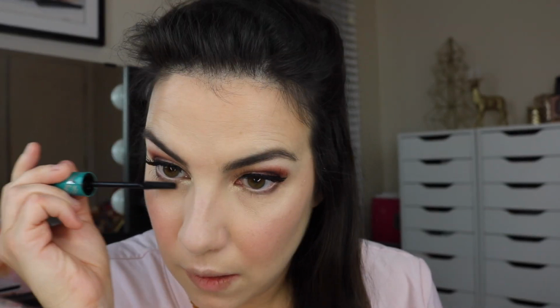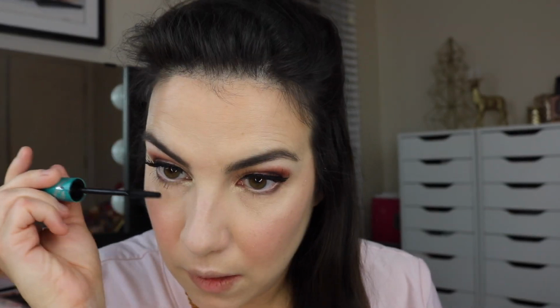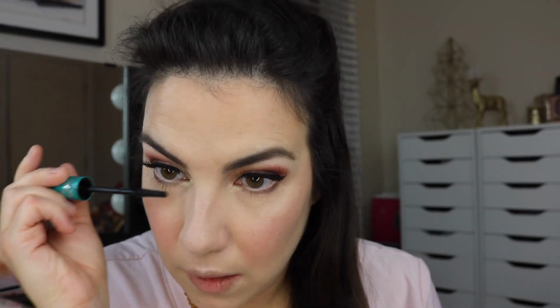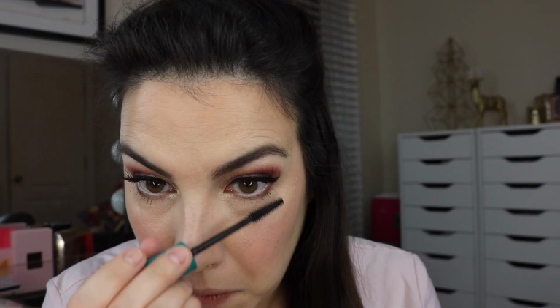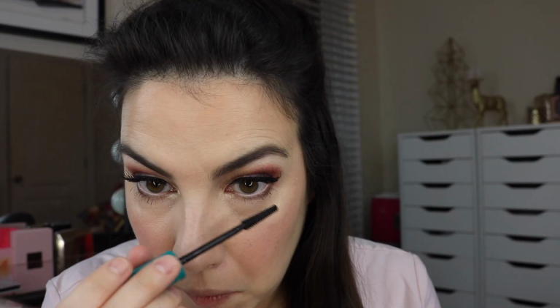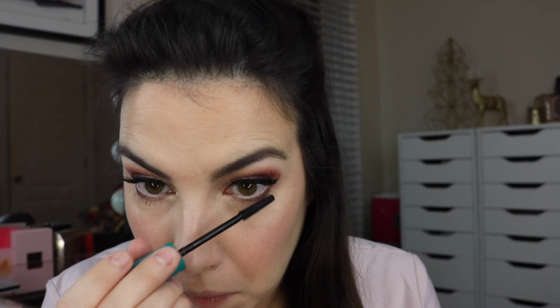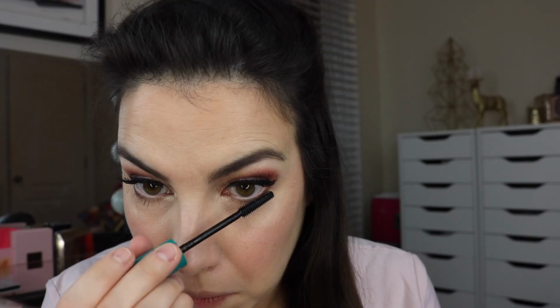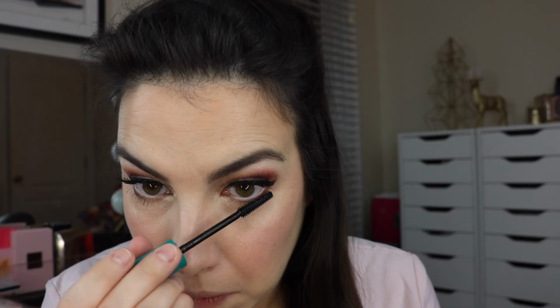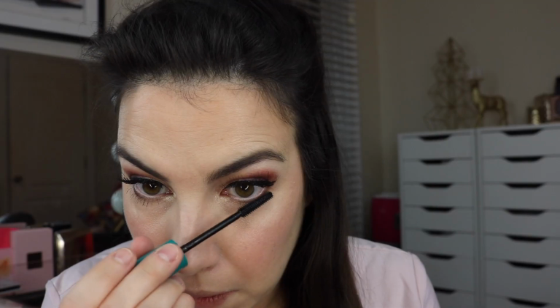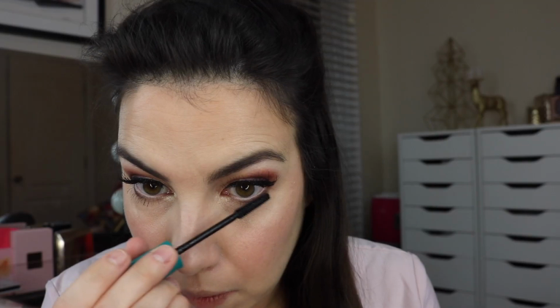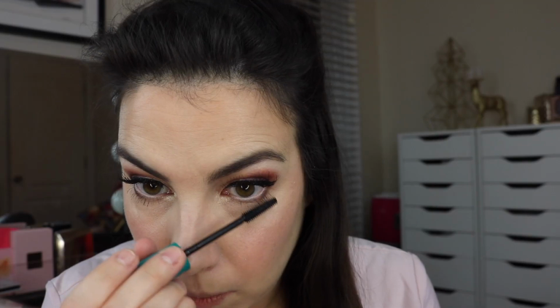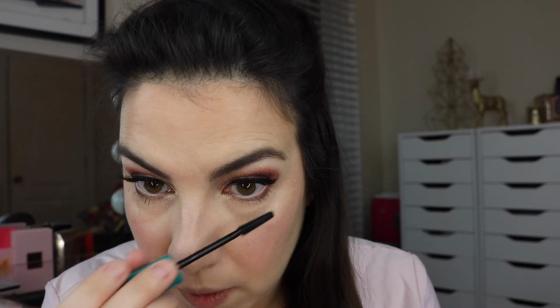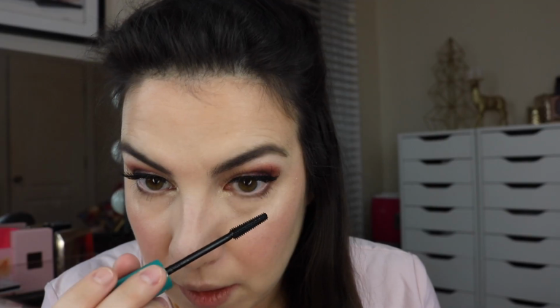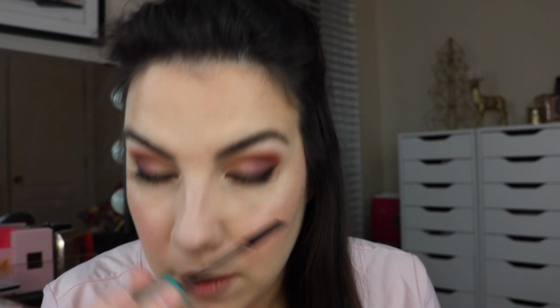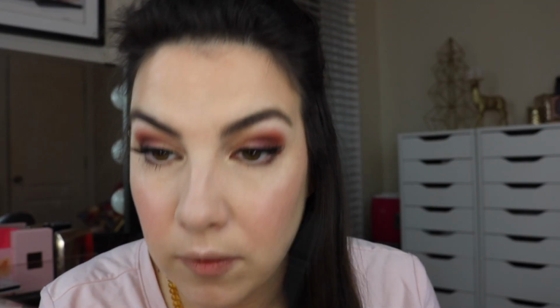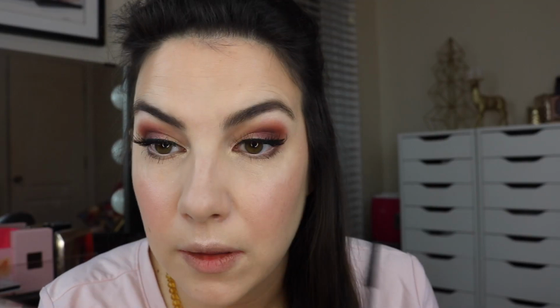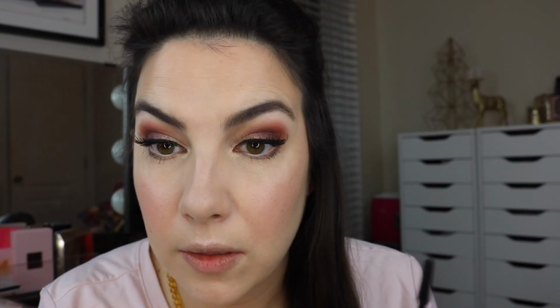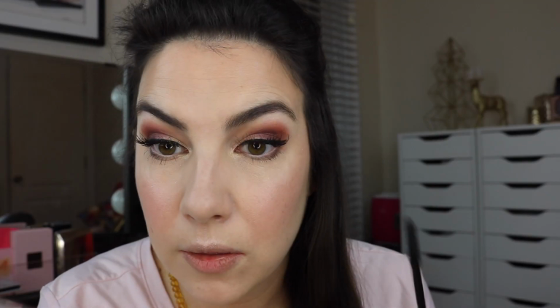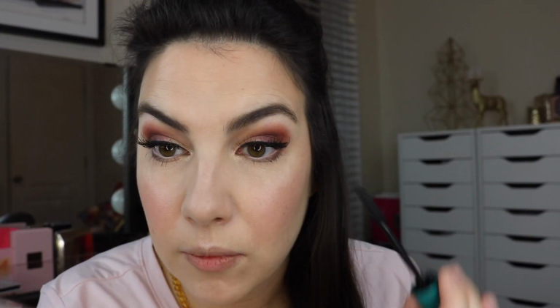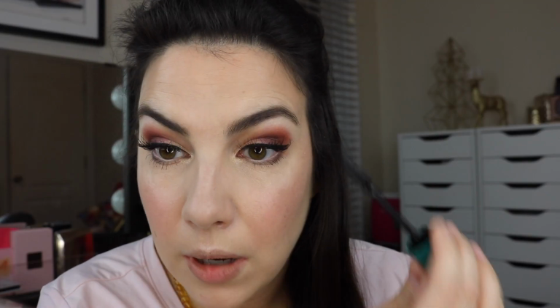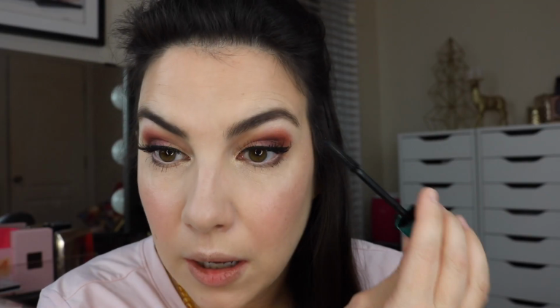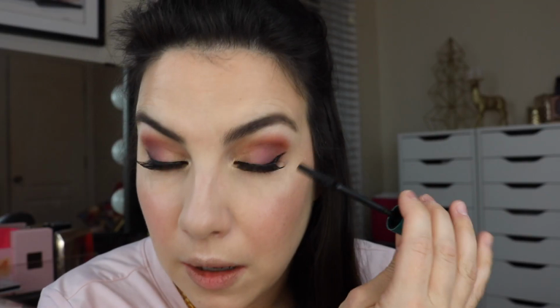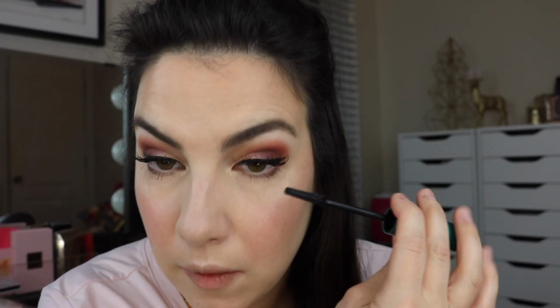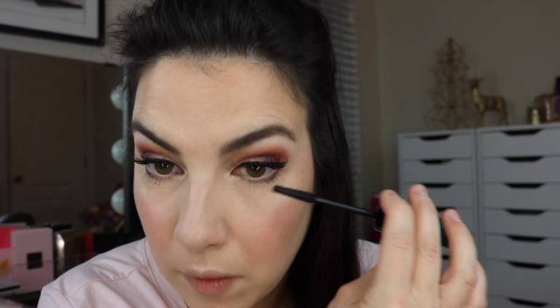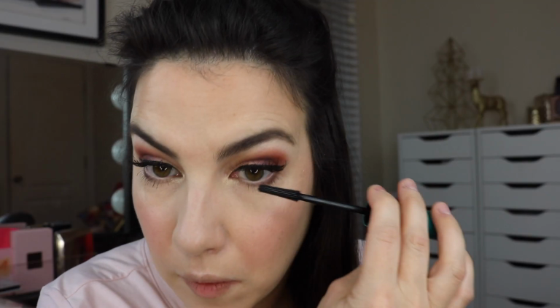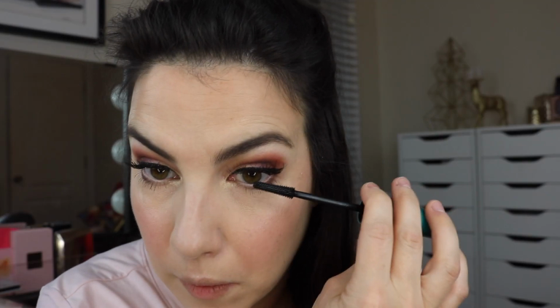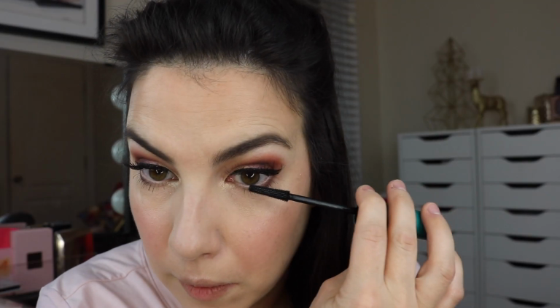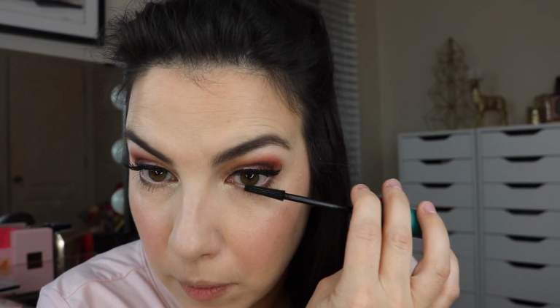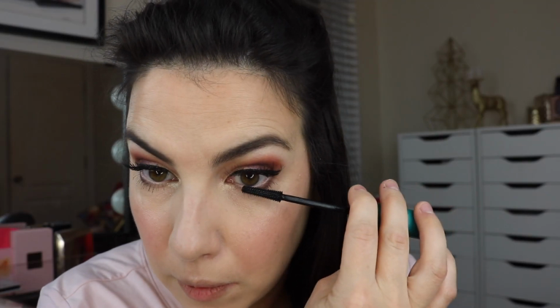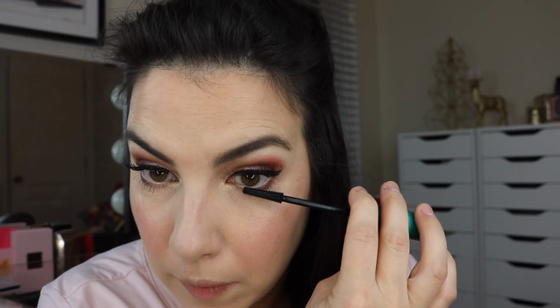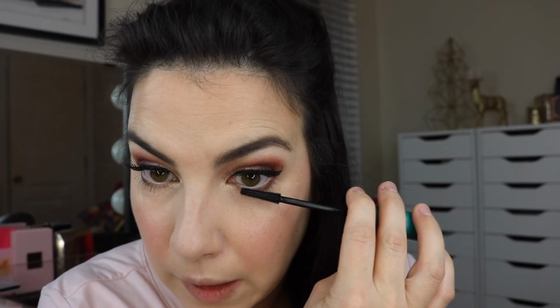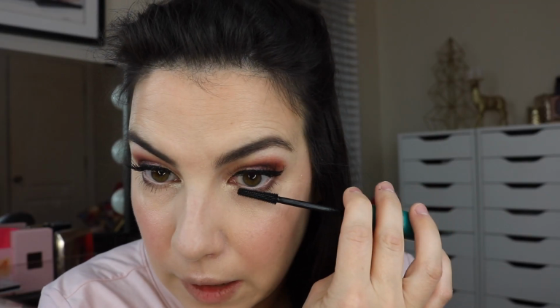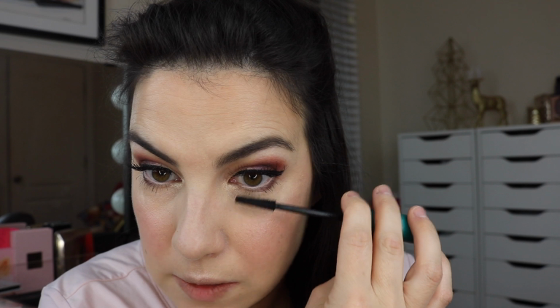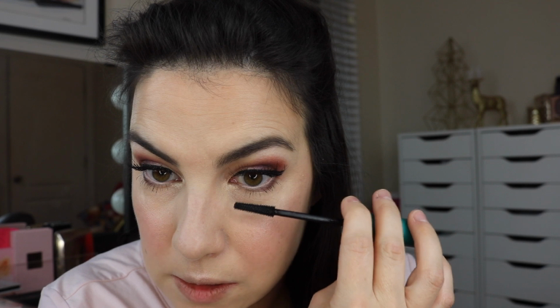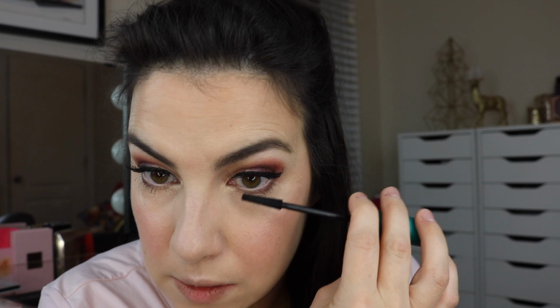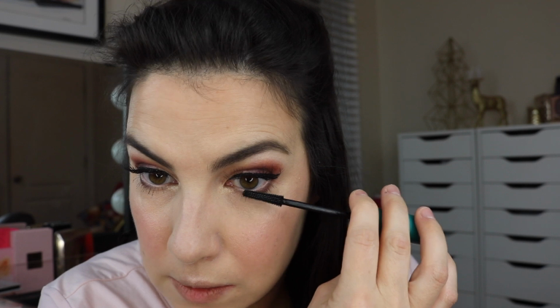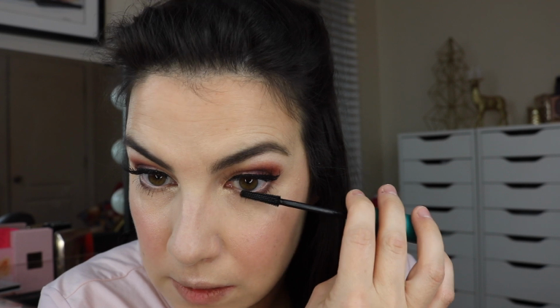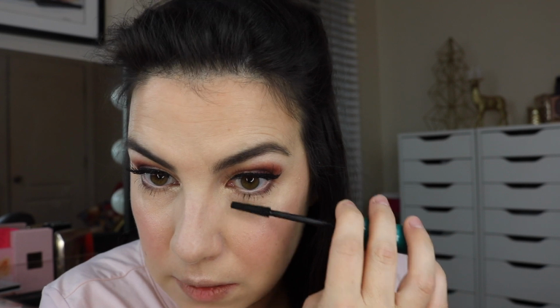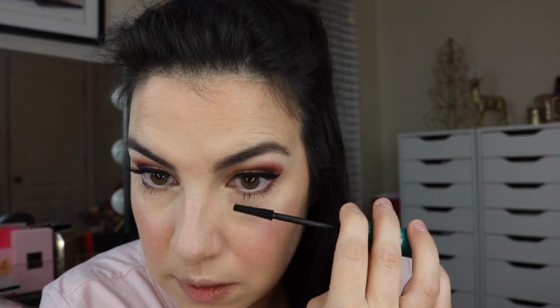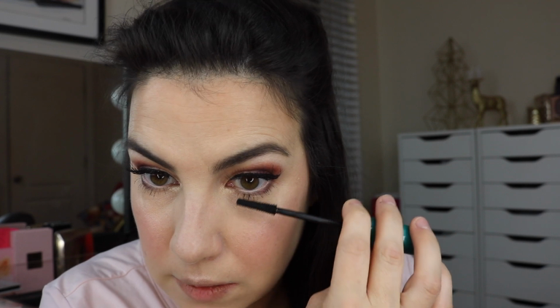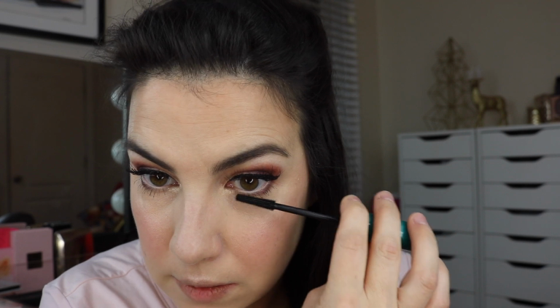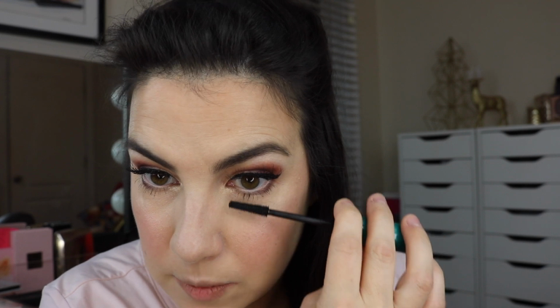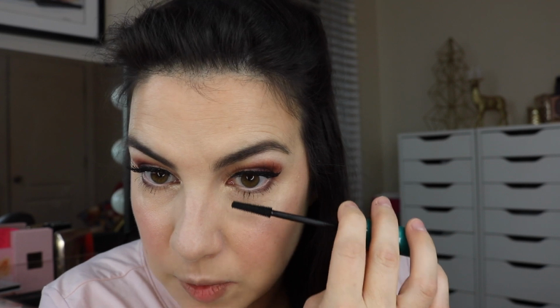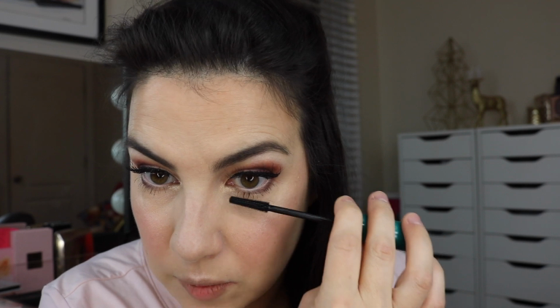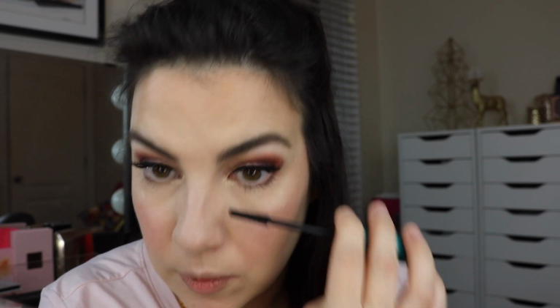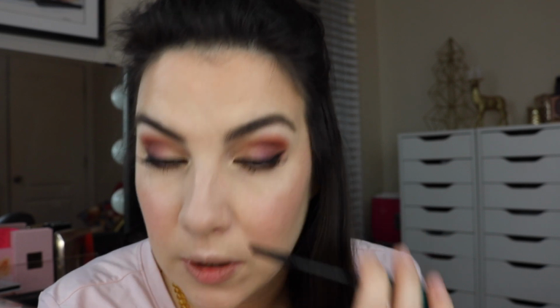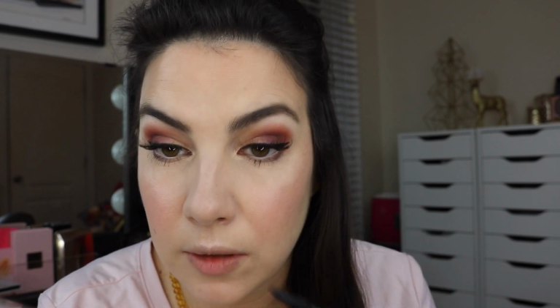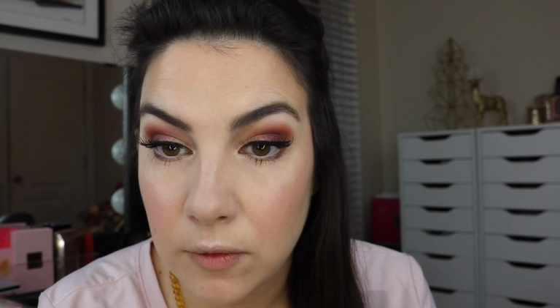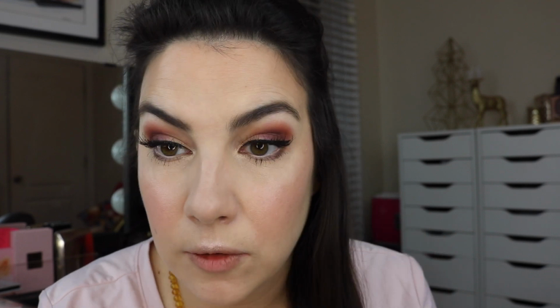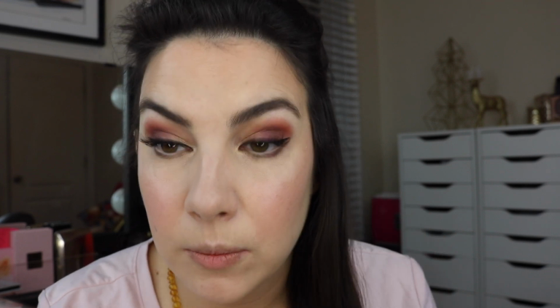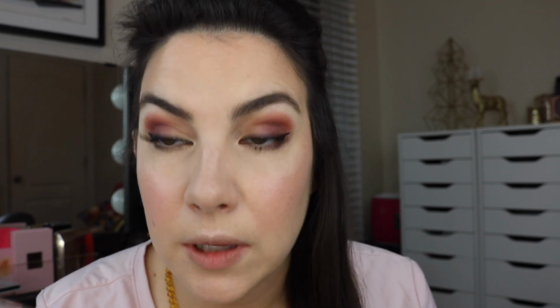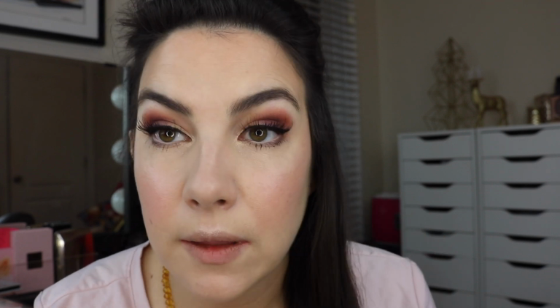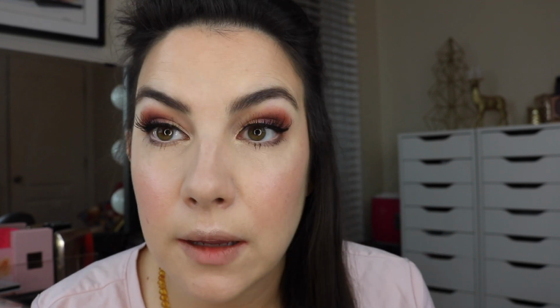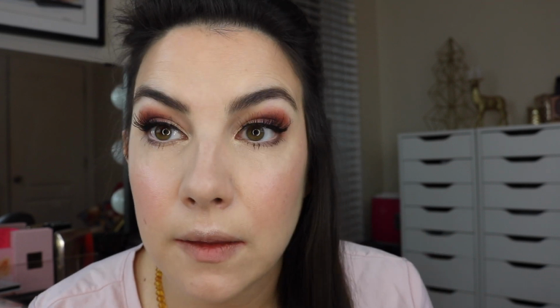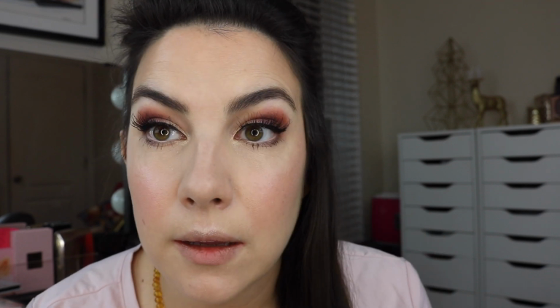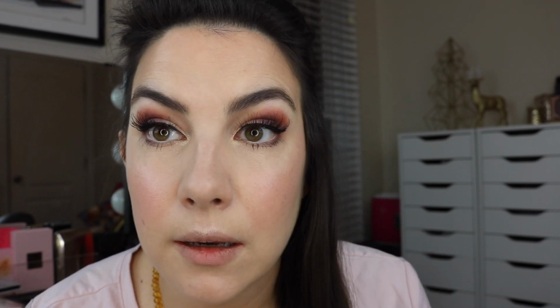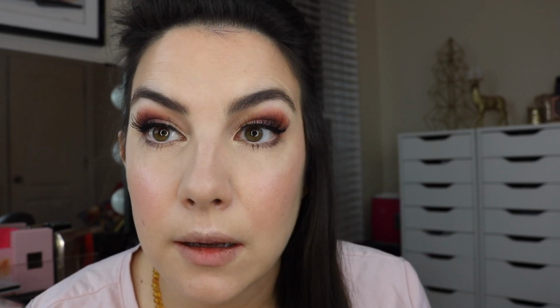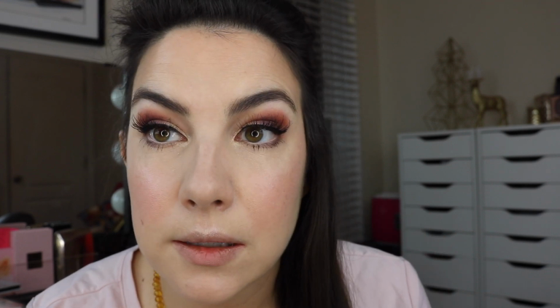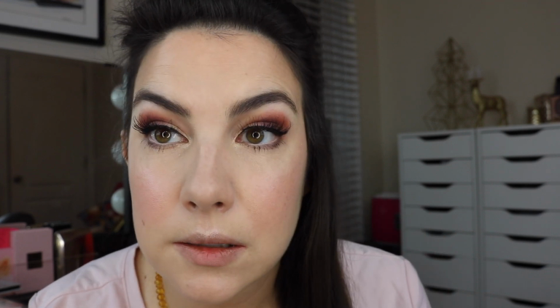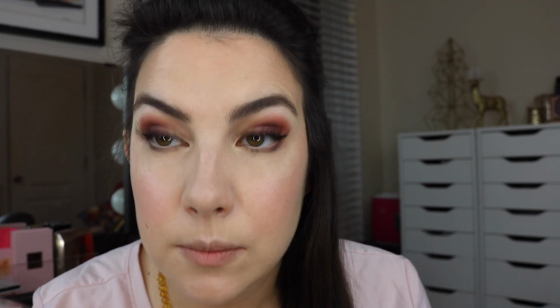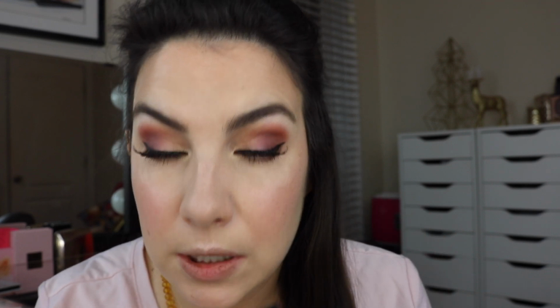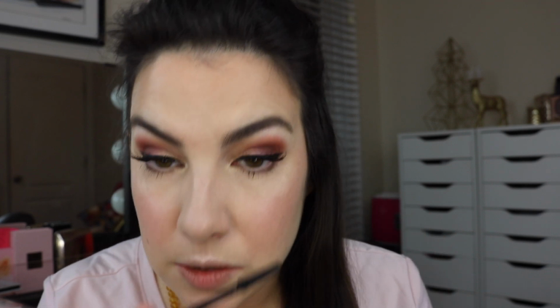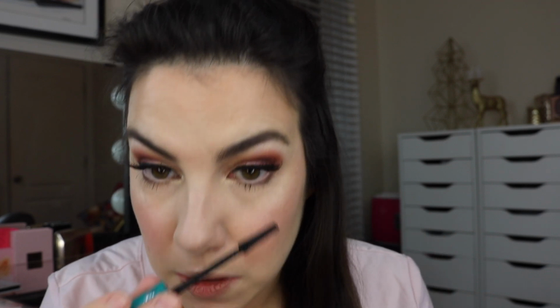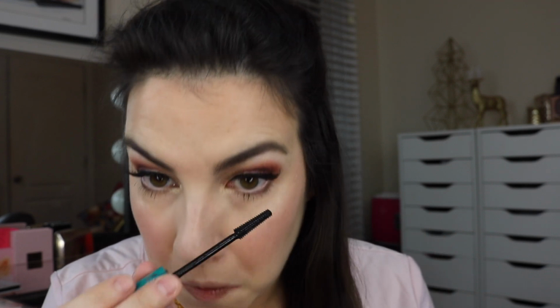Doing a little bit of the Thrive on the lower lashes just because it's been working for me lately and not smudging.